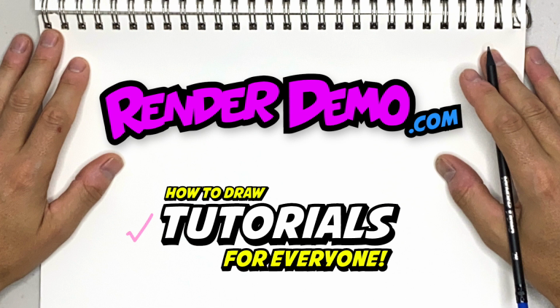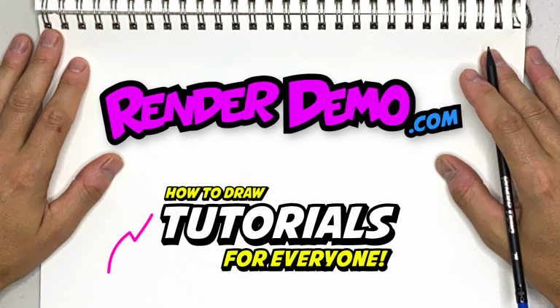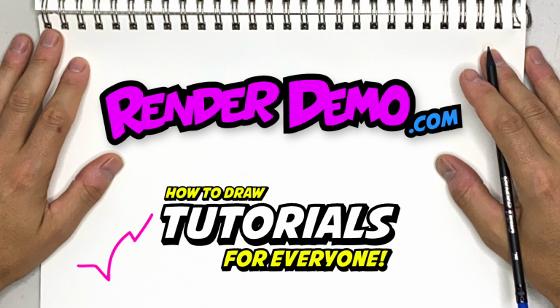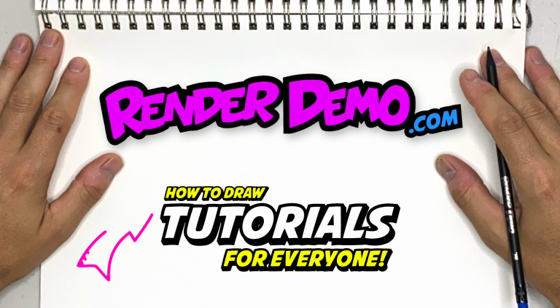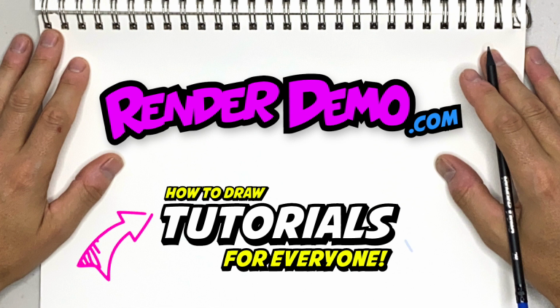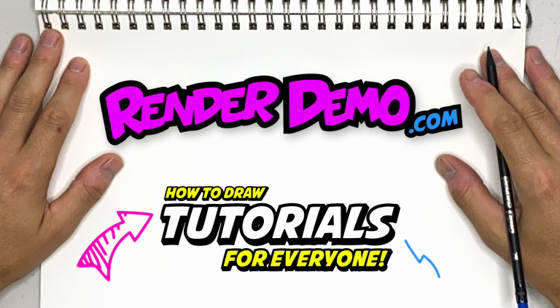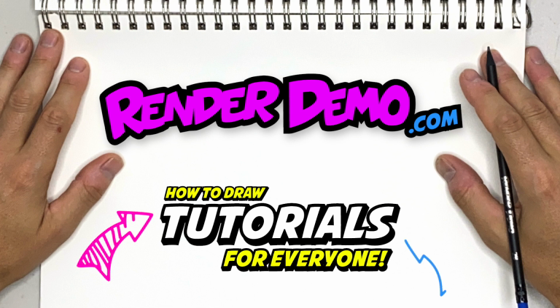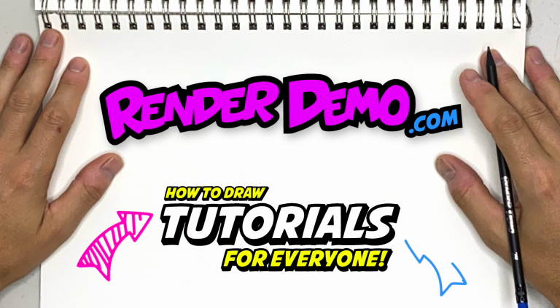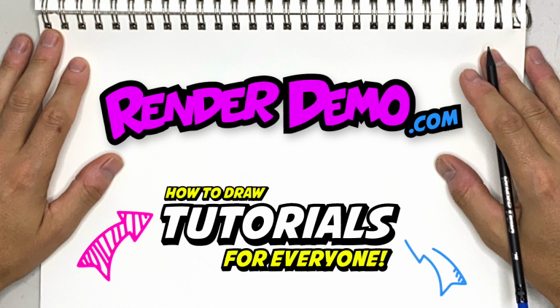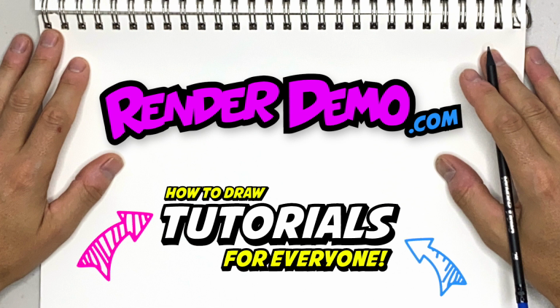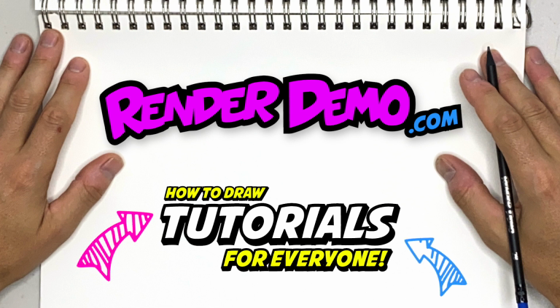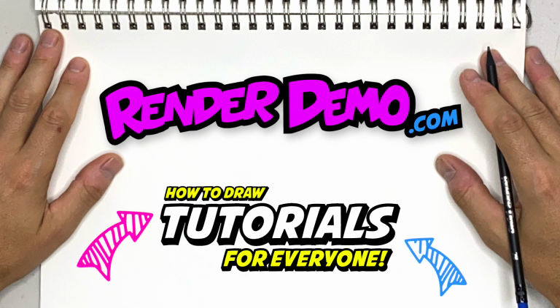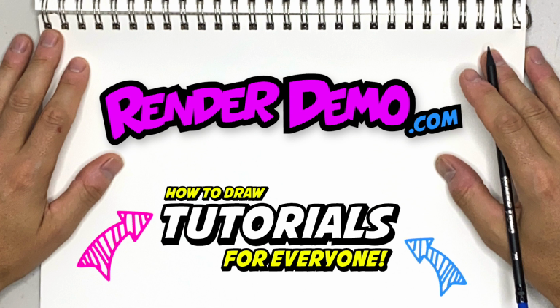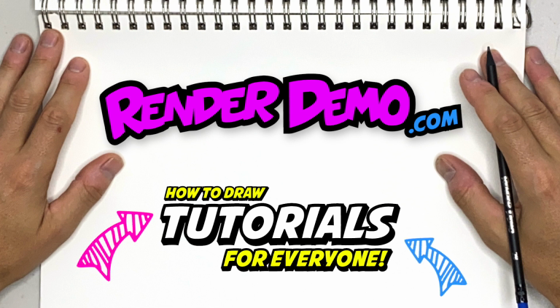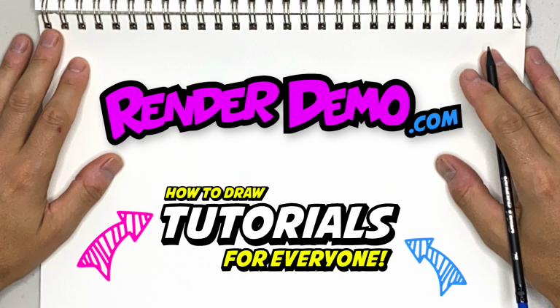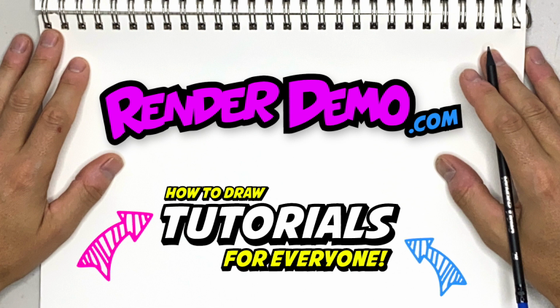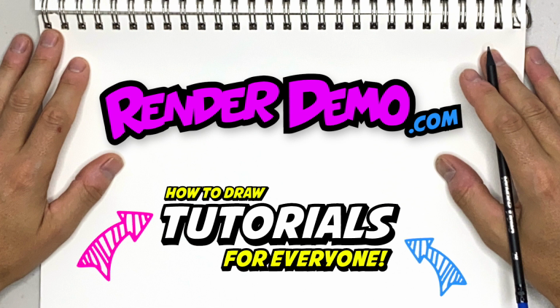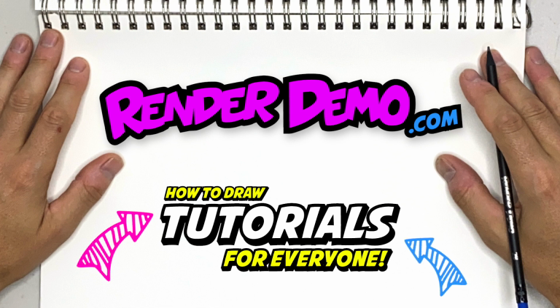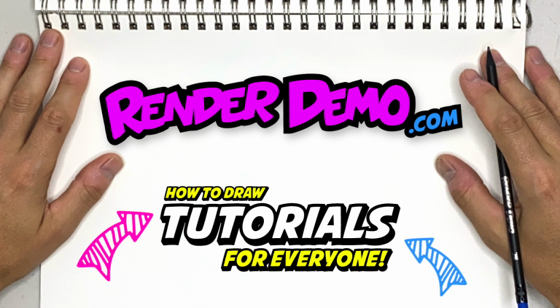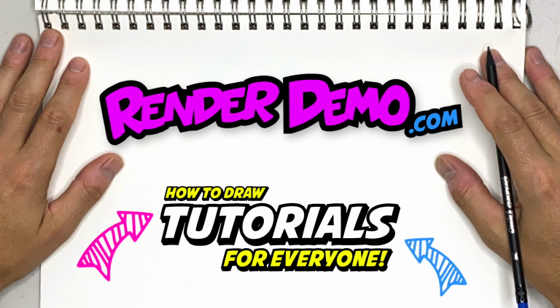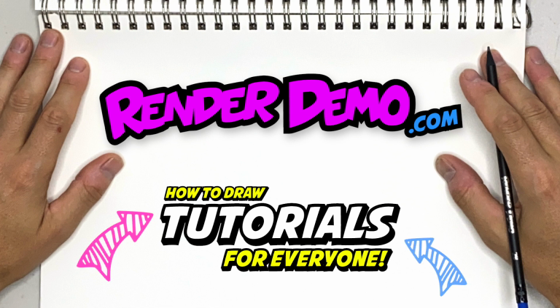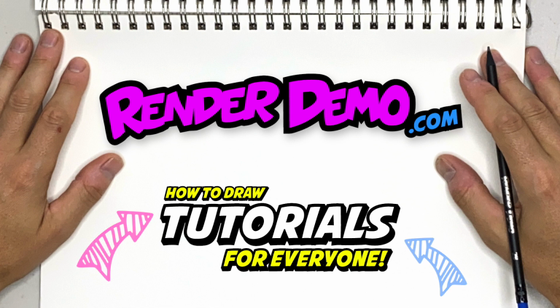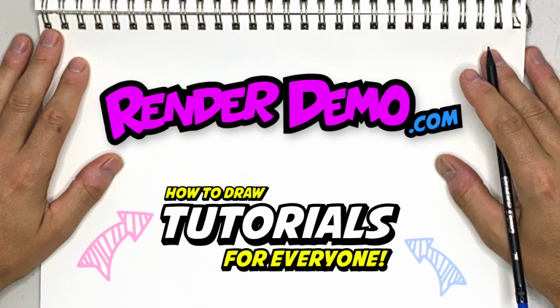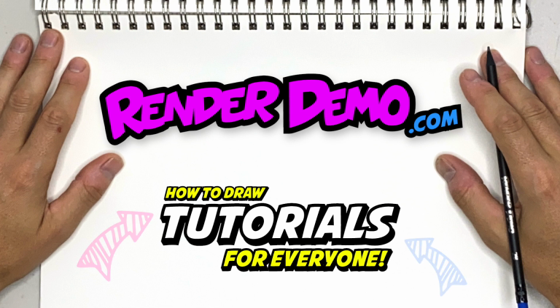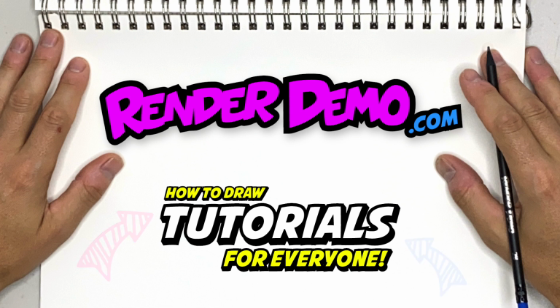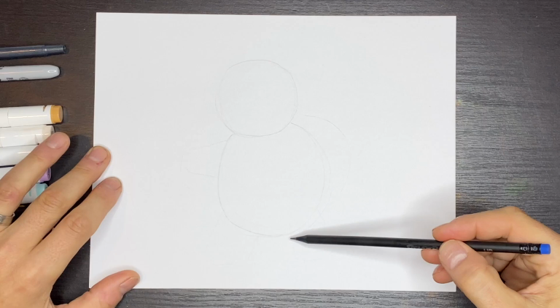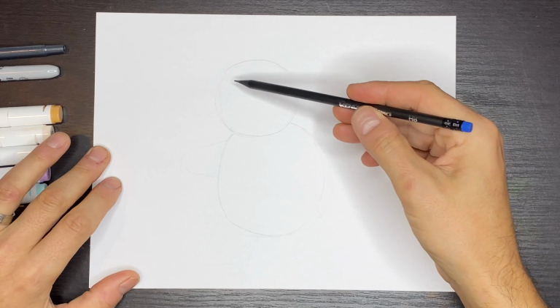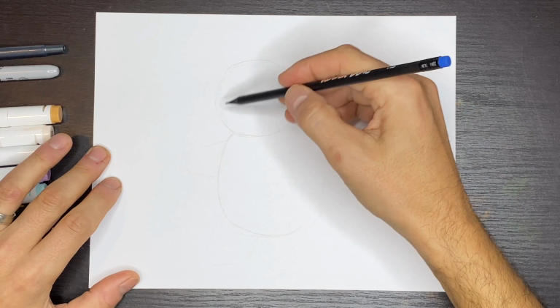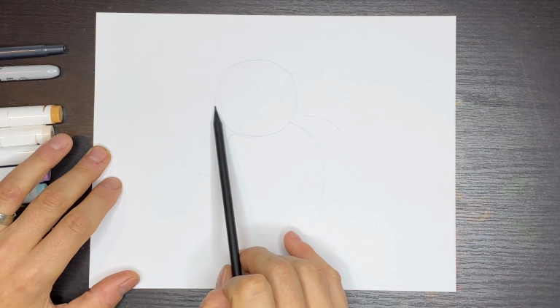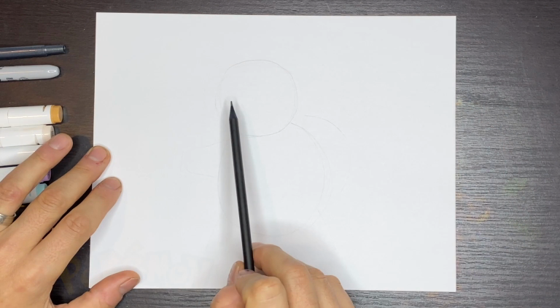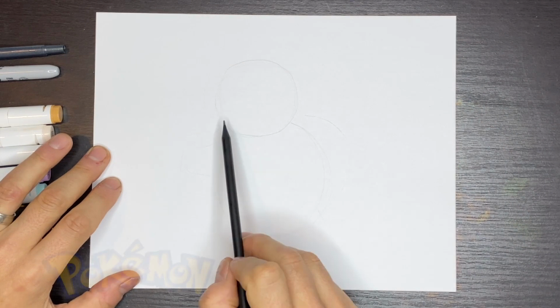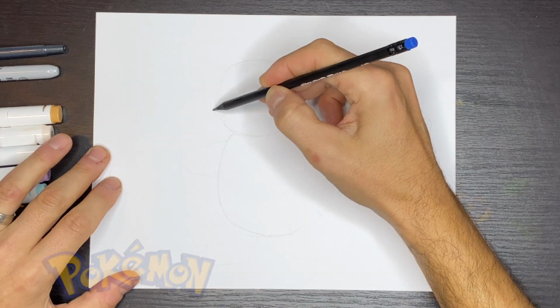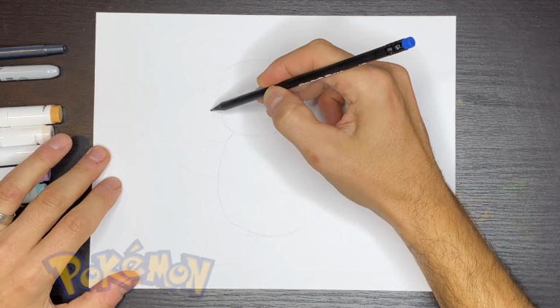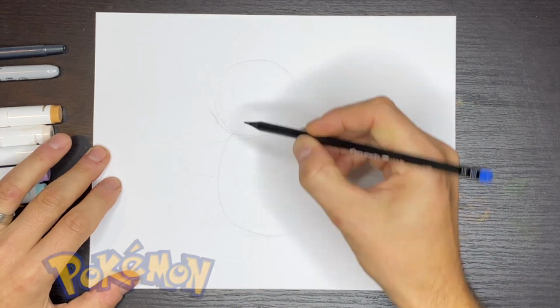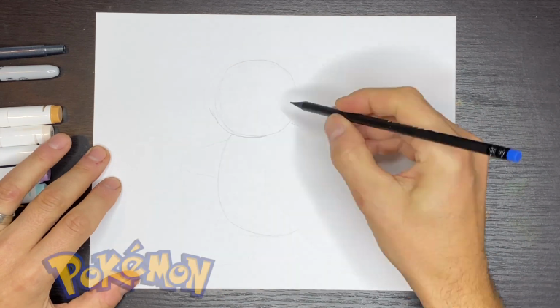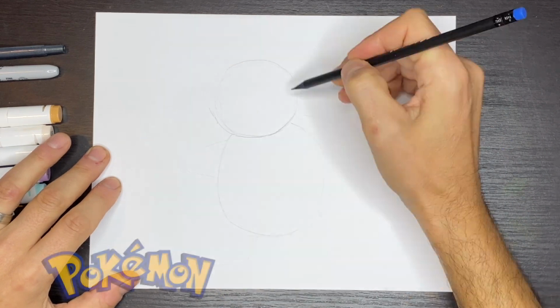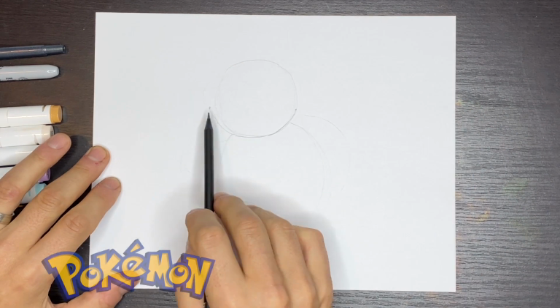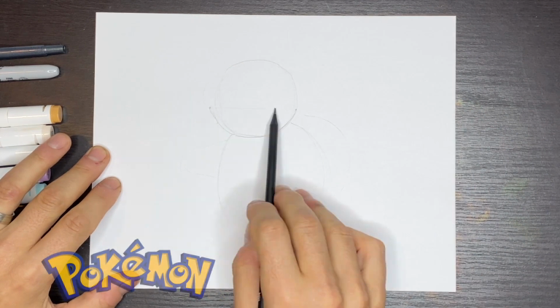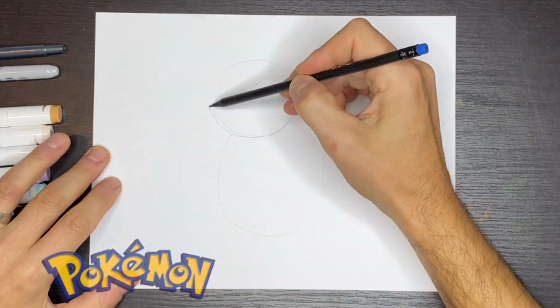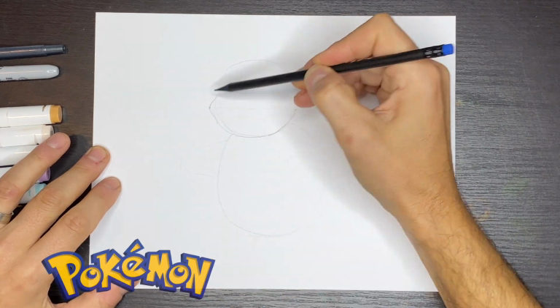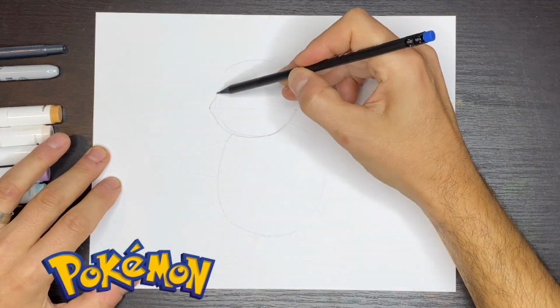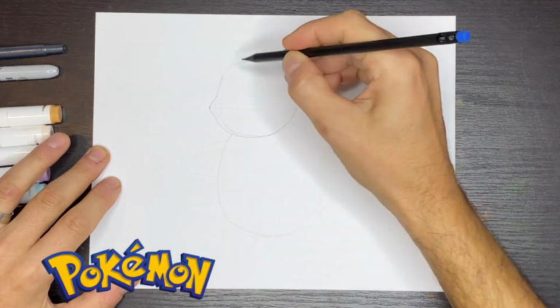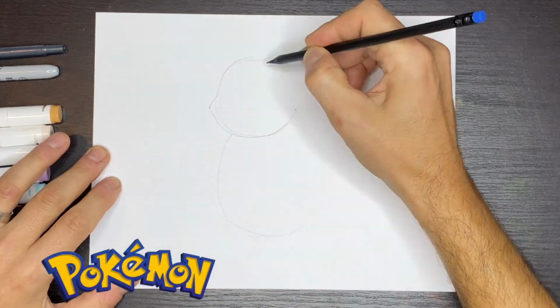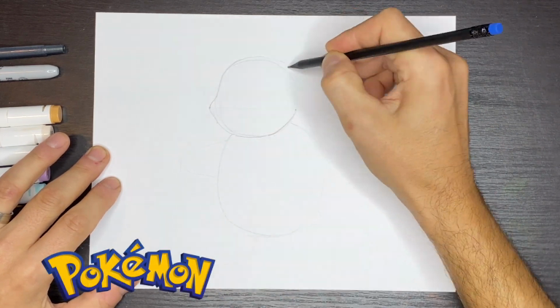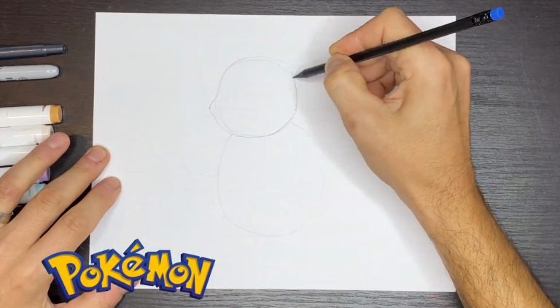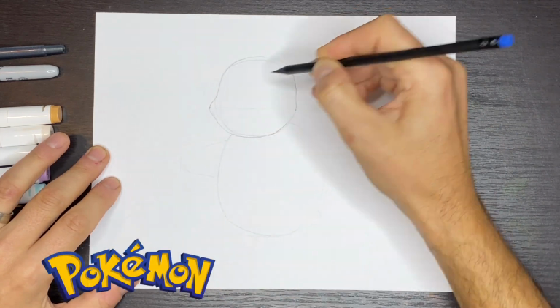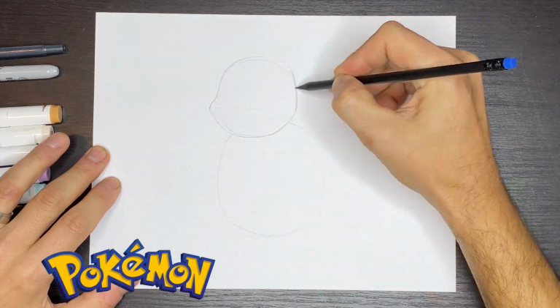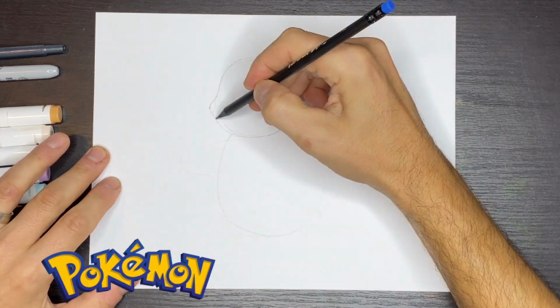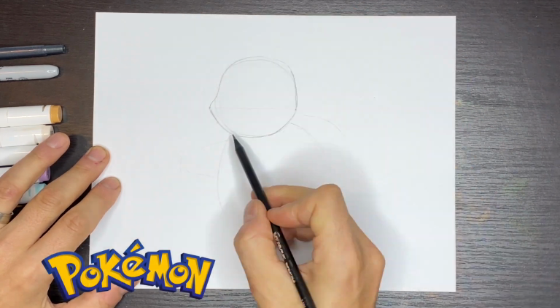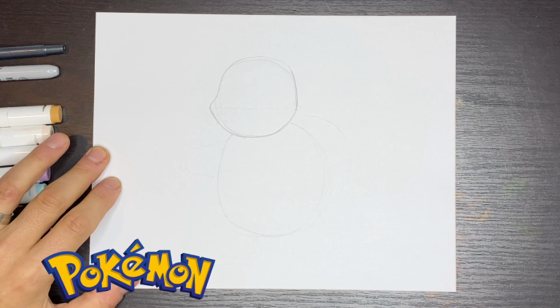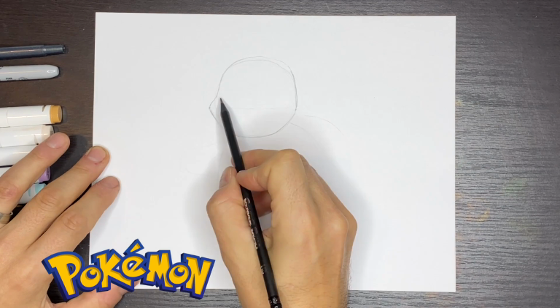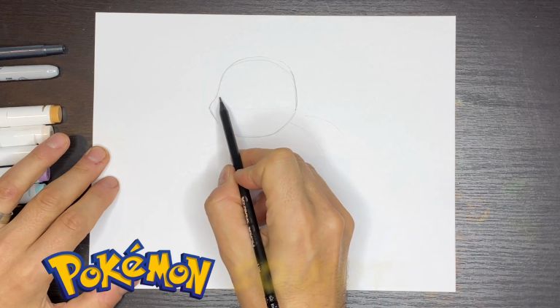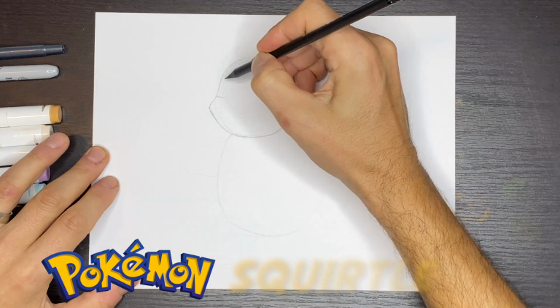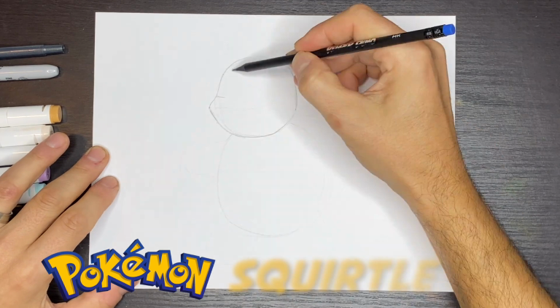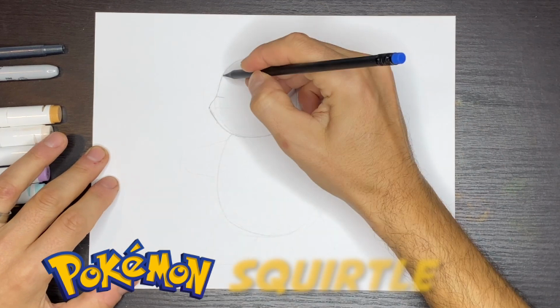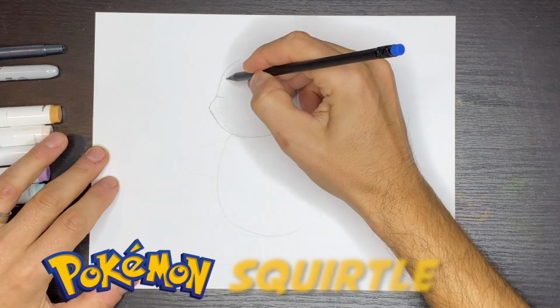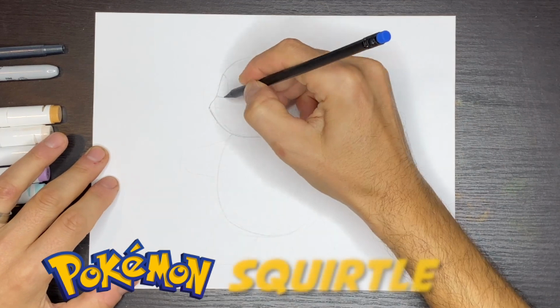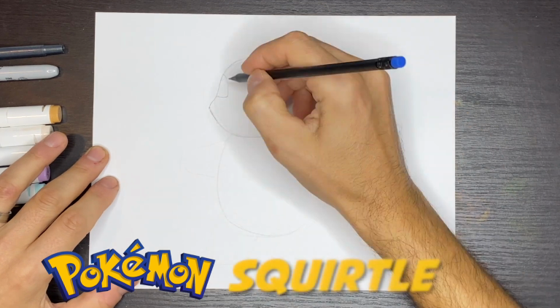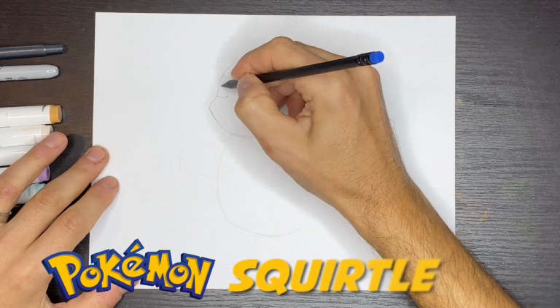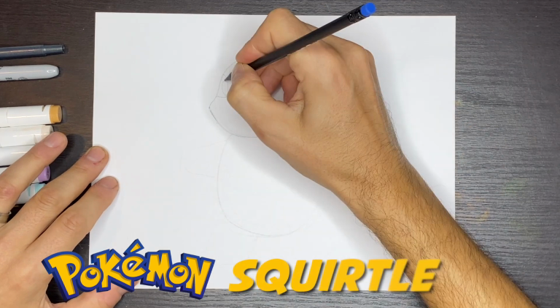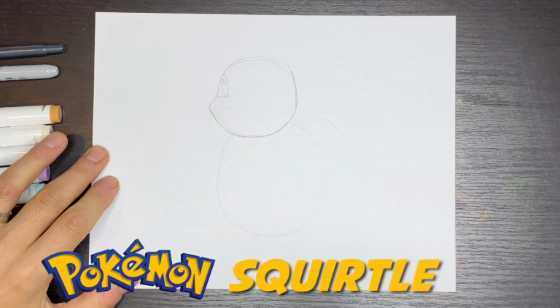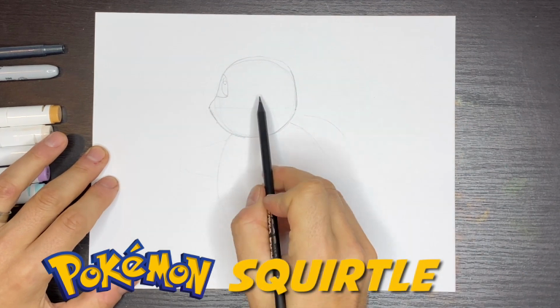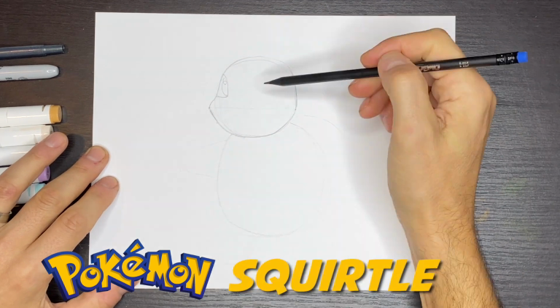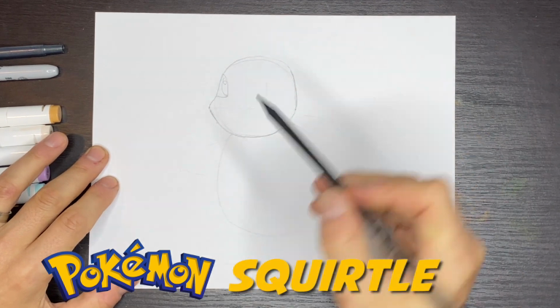Welcome back. I'm glad you're joining me today. For this drawing, we're going to be drawing a Pokemon Squirtle.